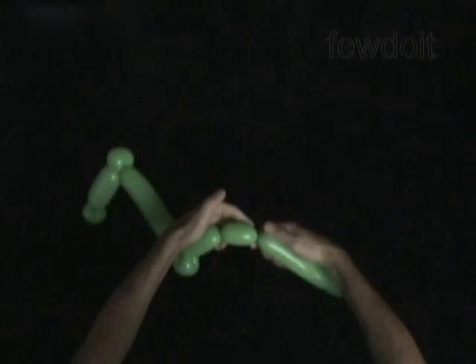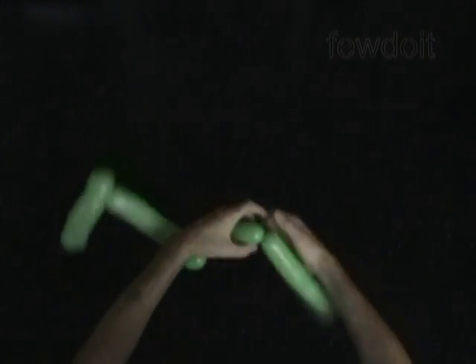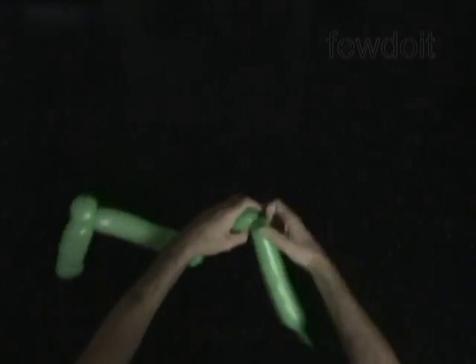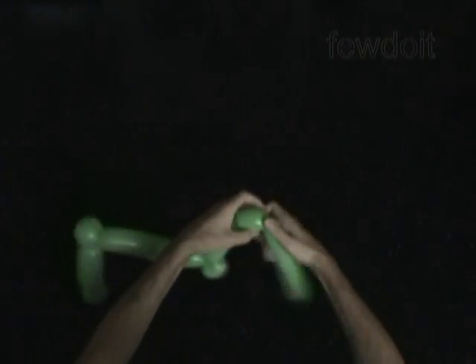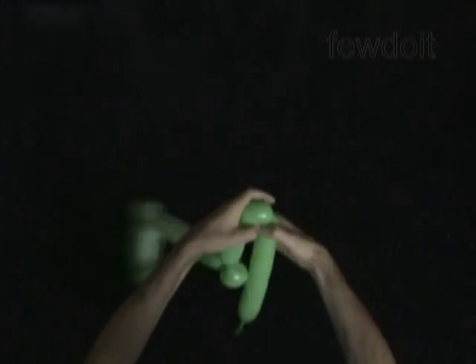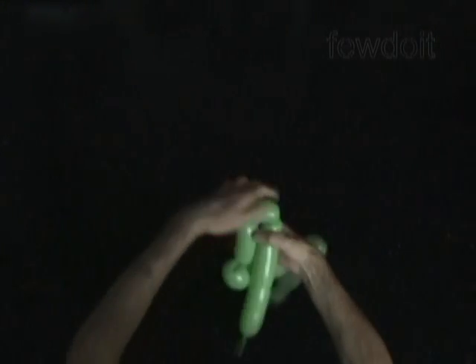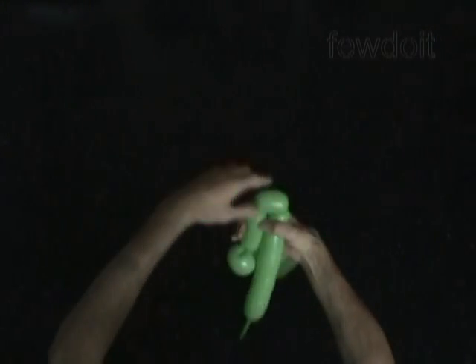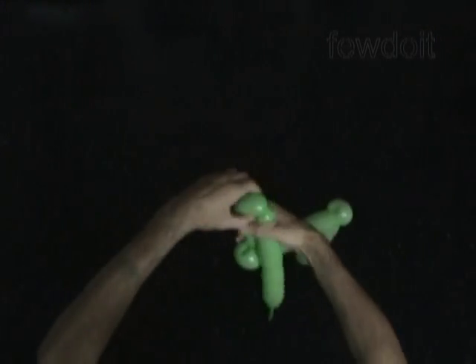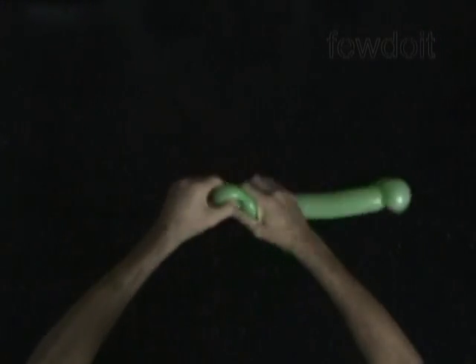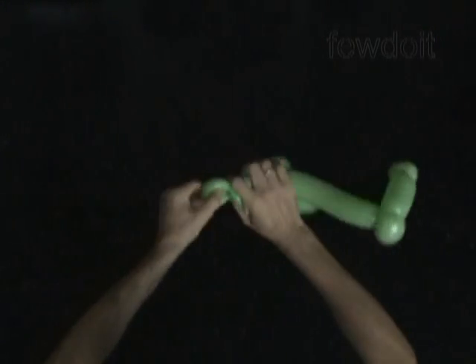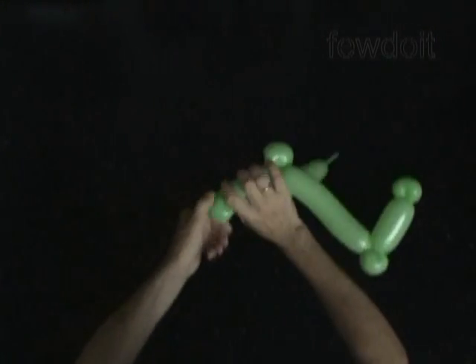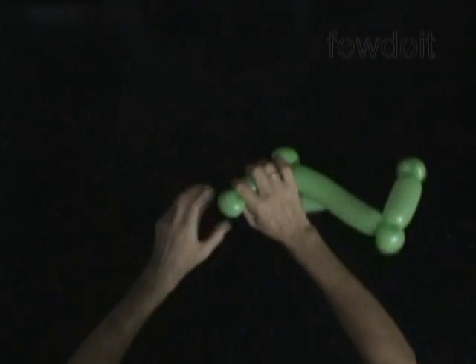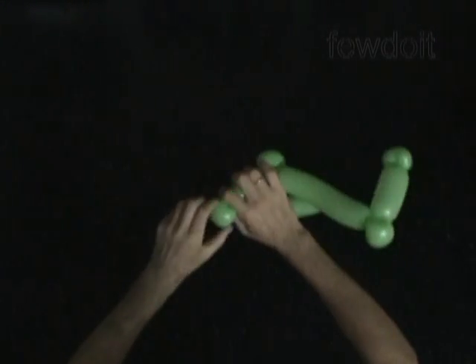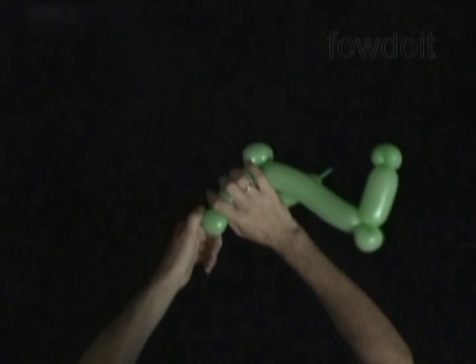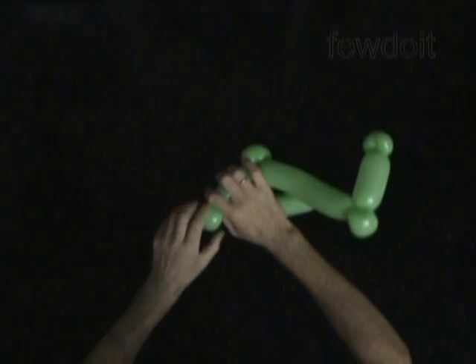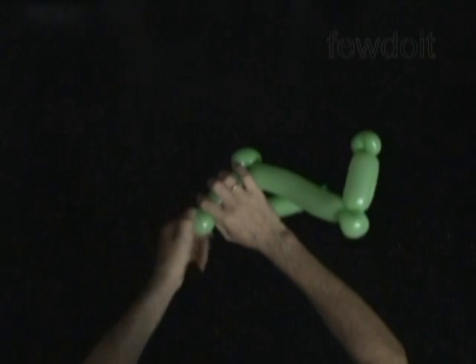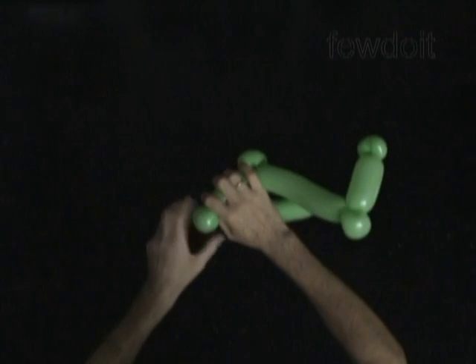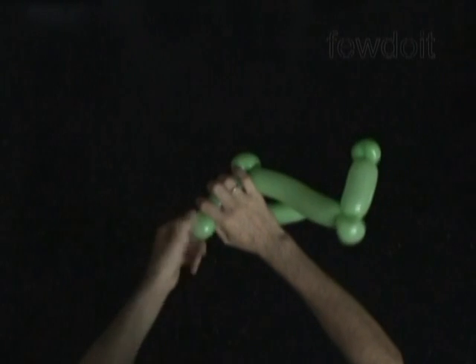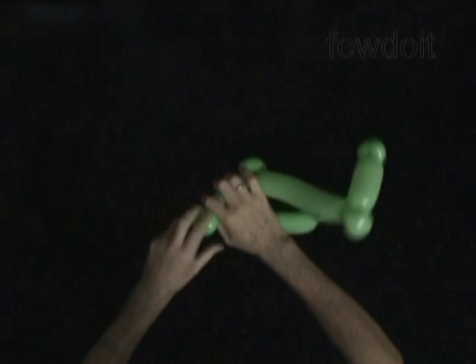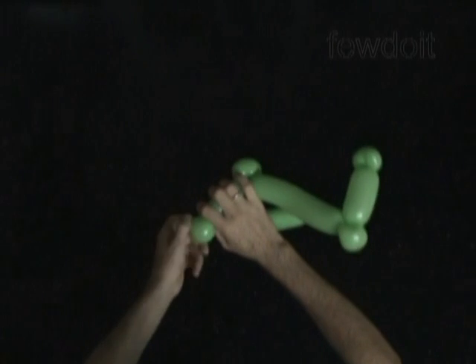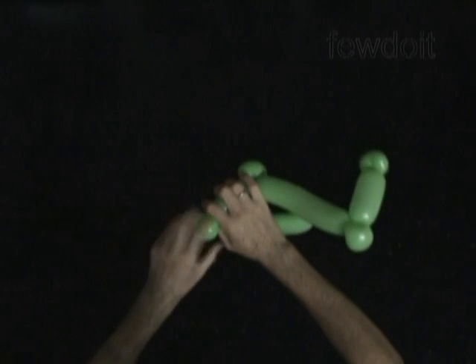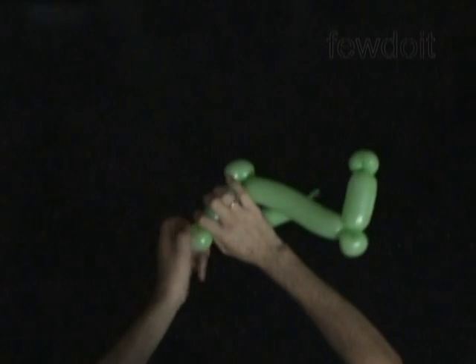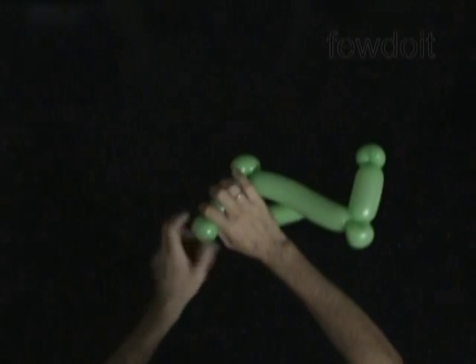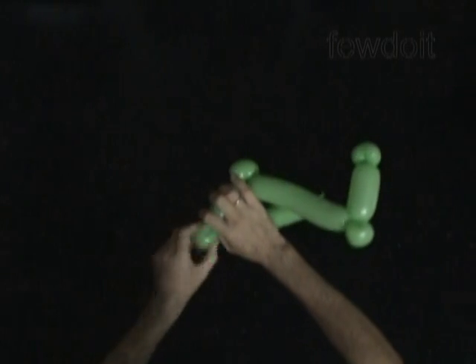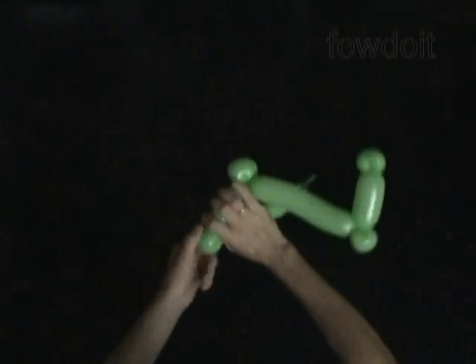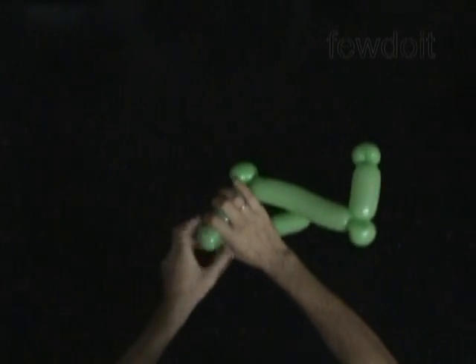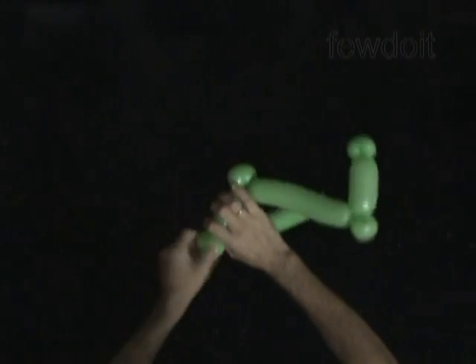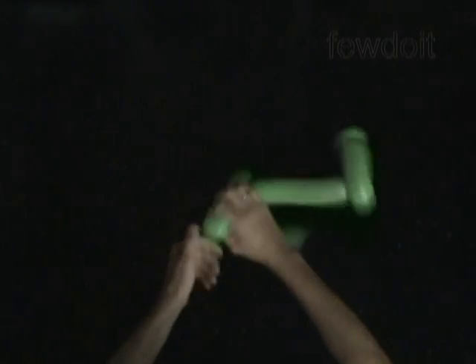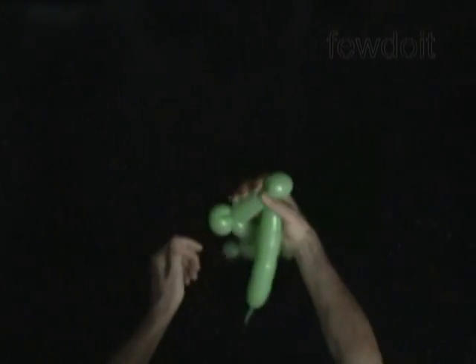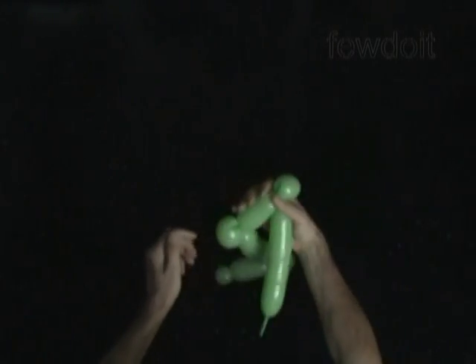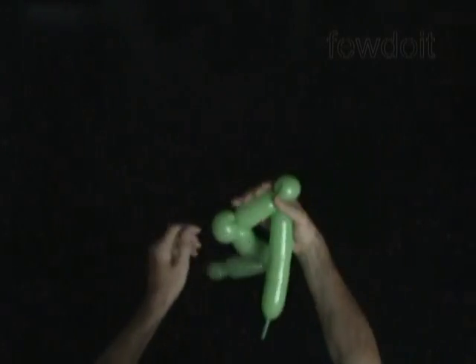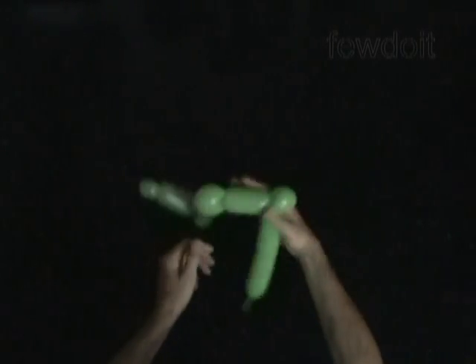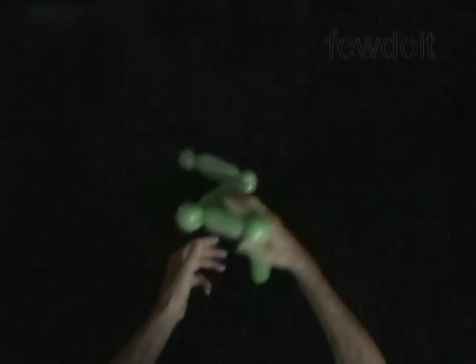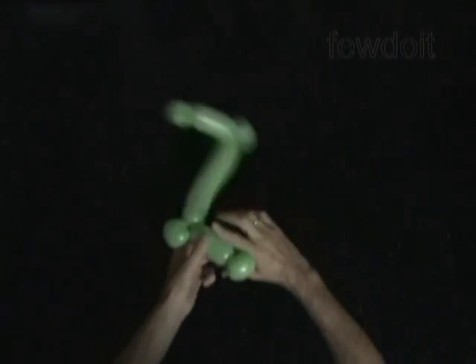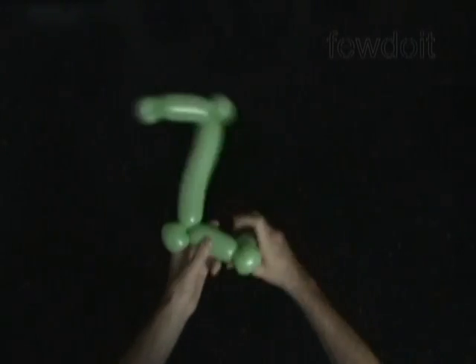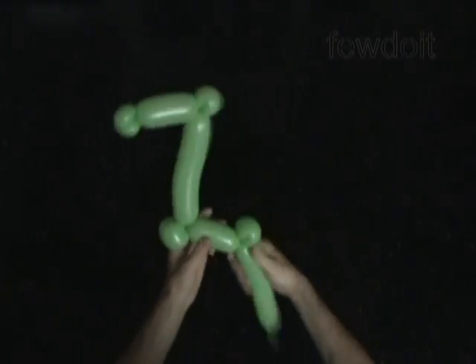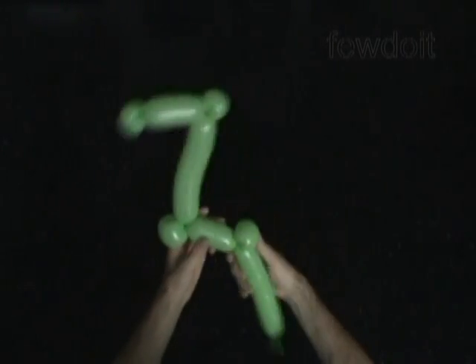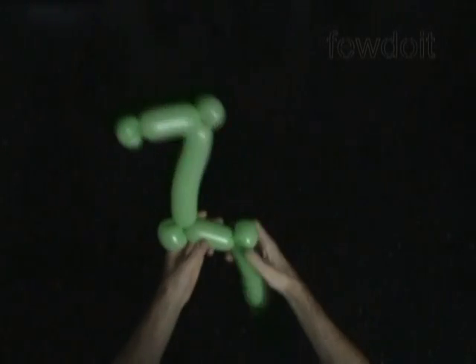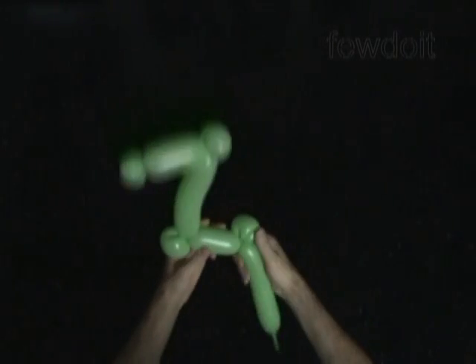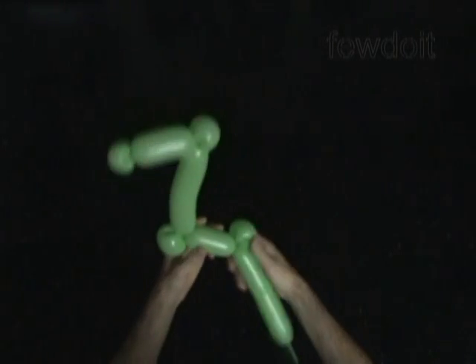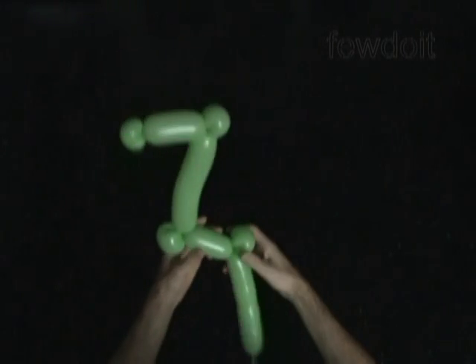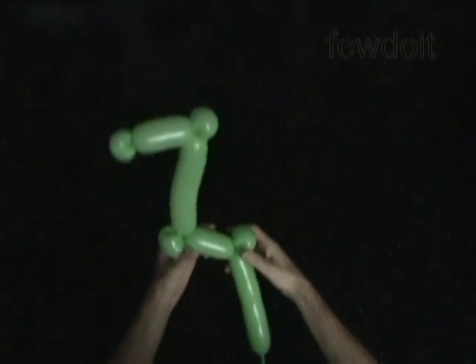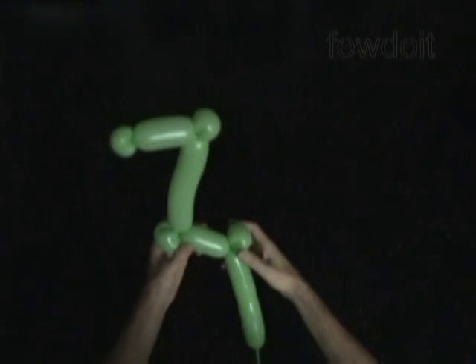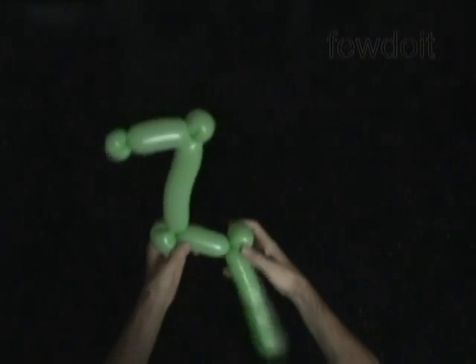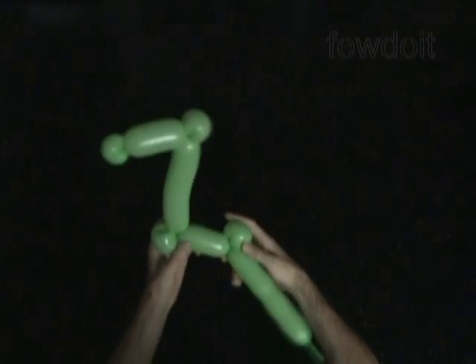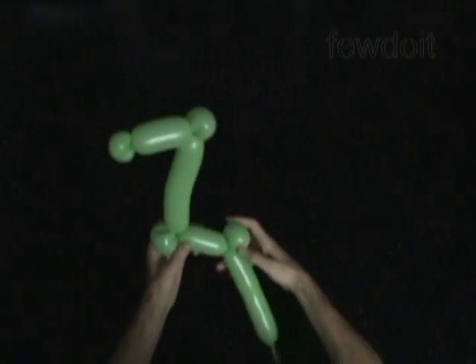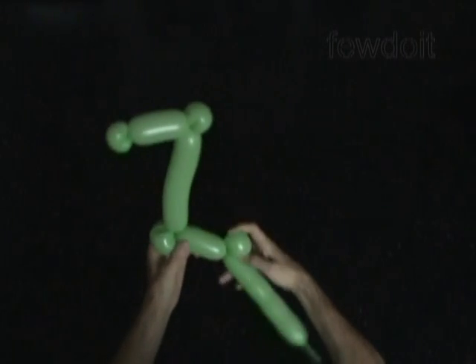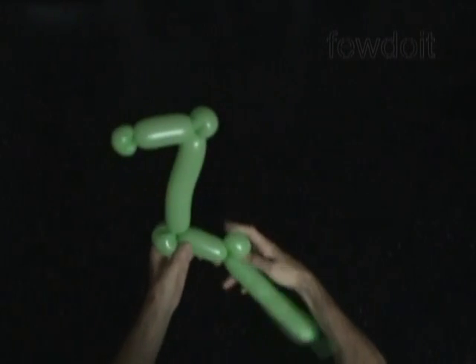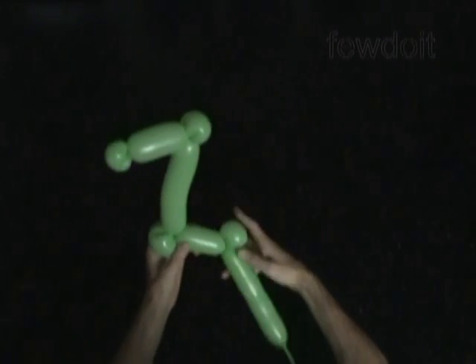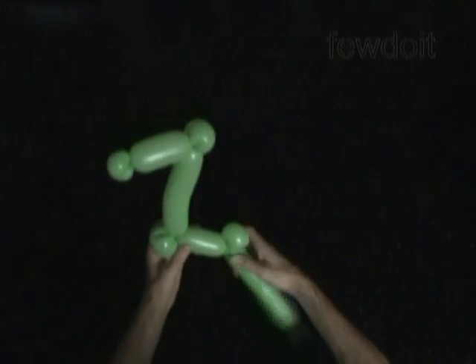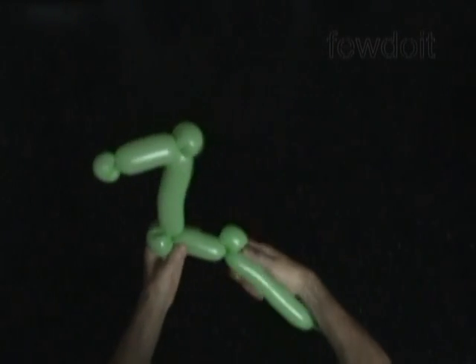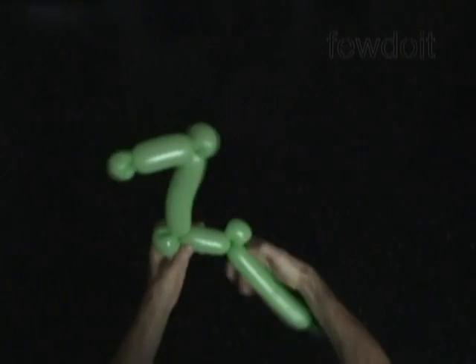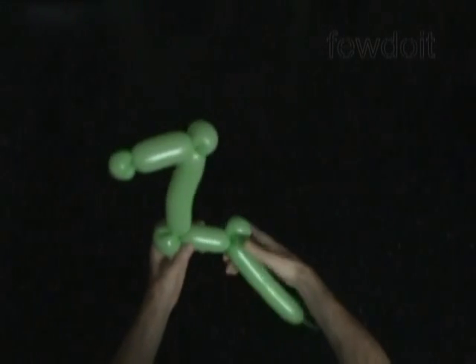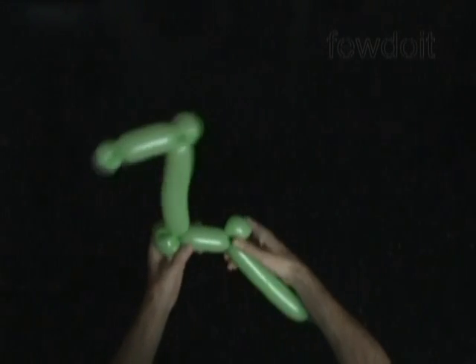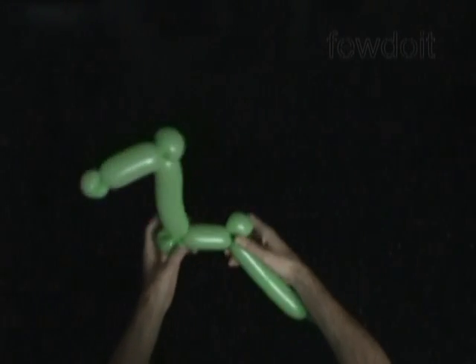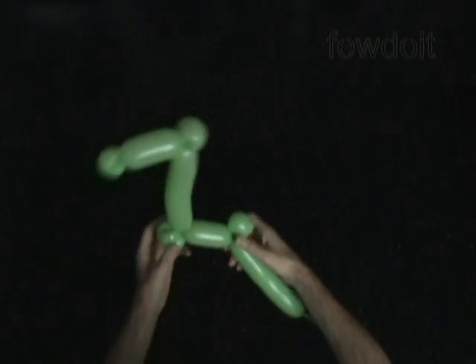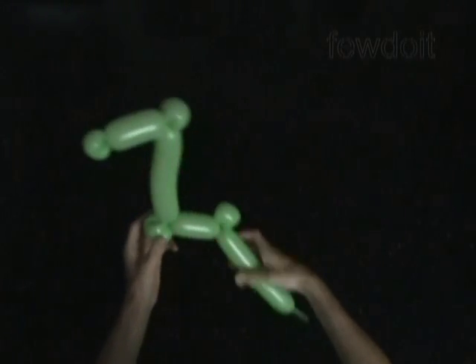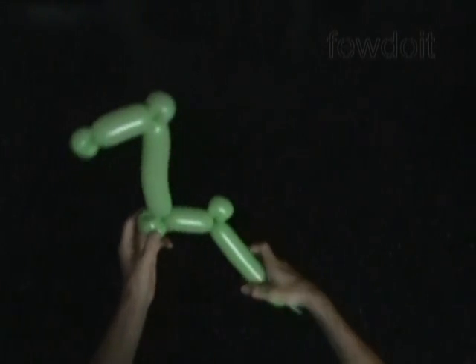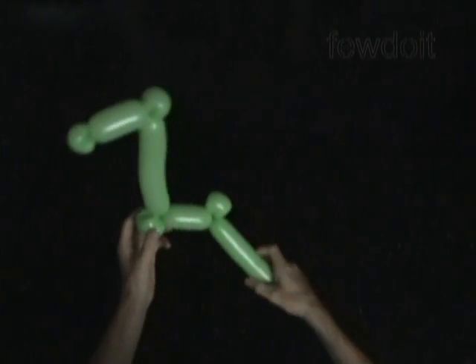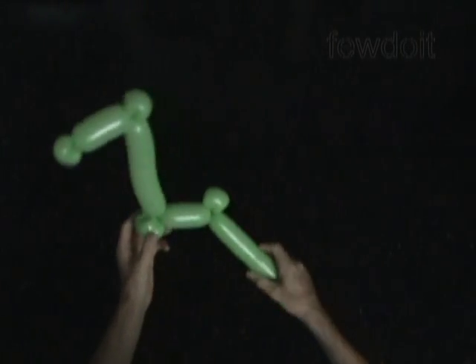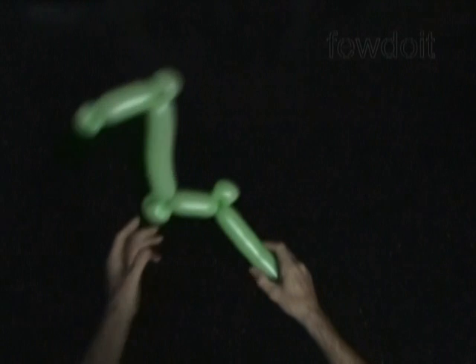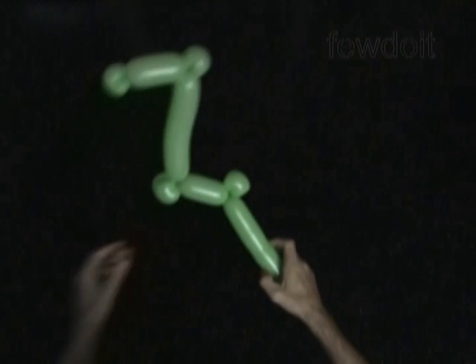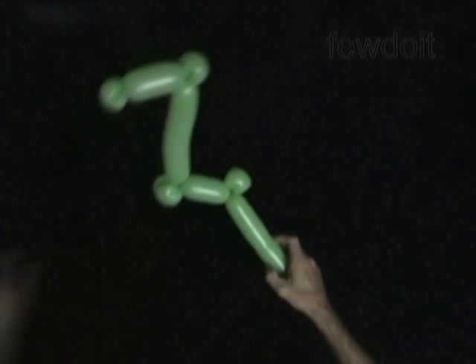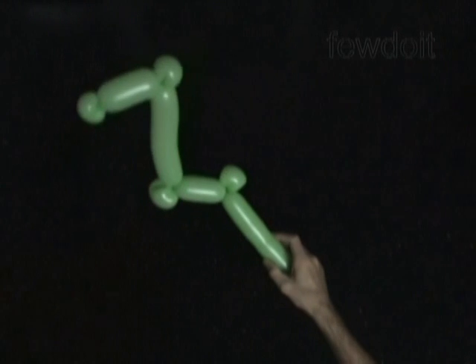Then we twist the seventh soft one inch long bubble, and we lock both ends of the seventh bubble in one lock twist.